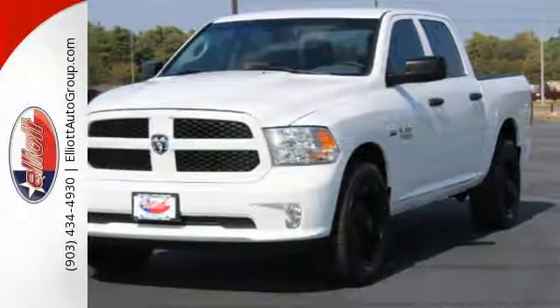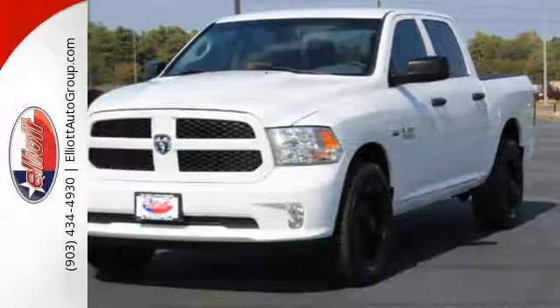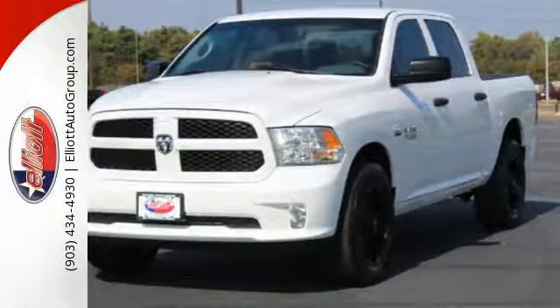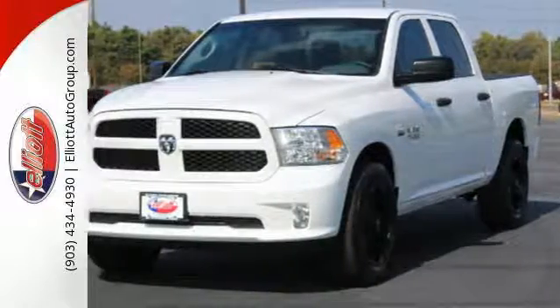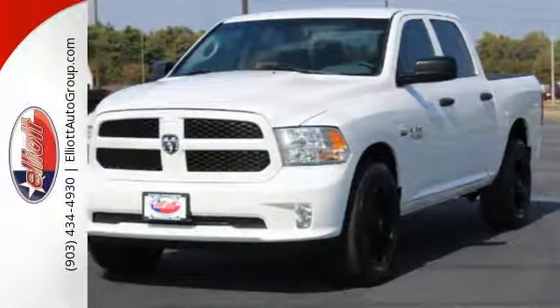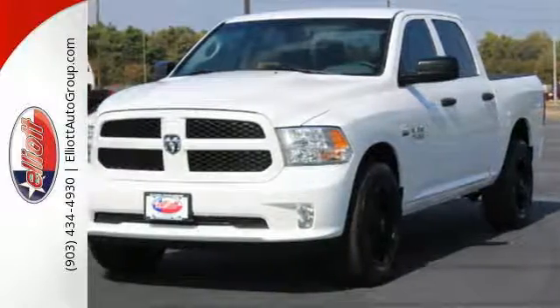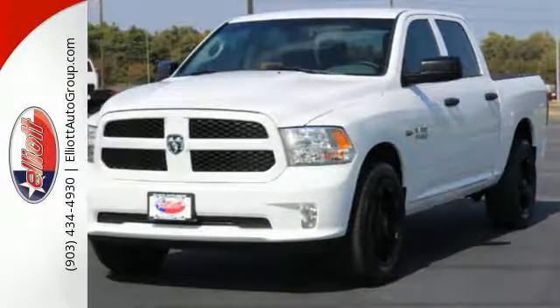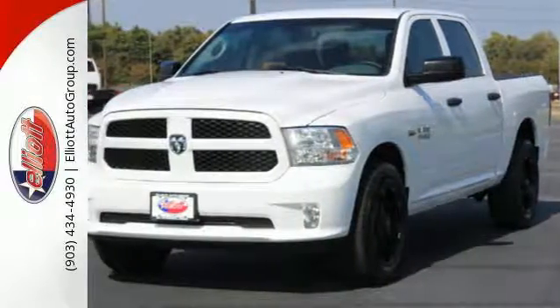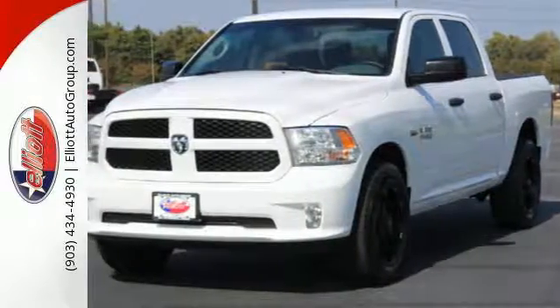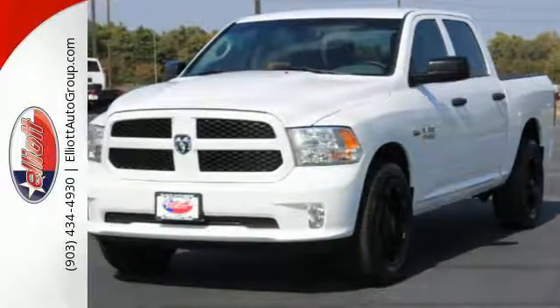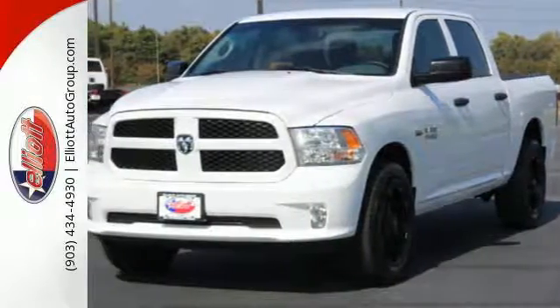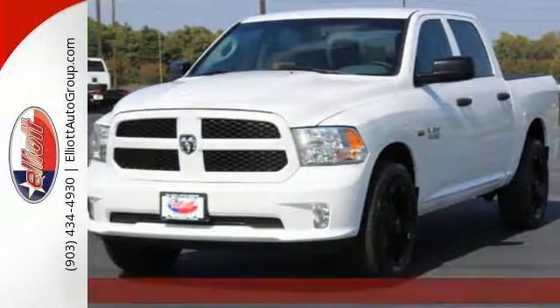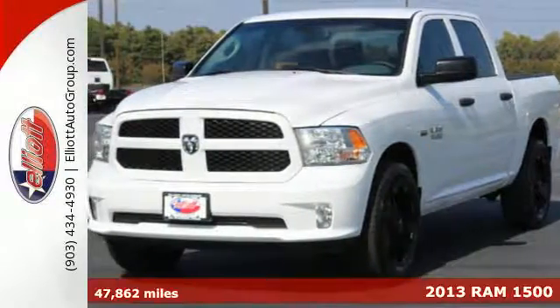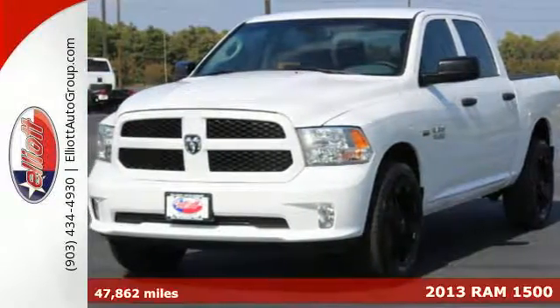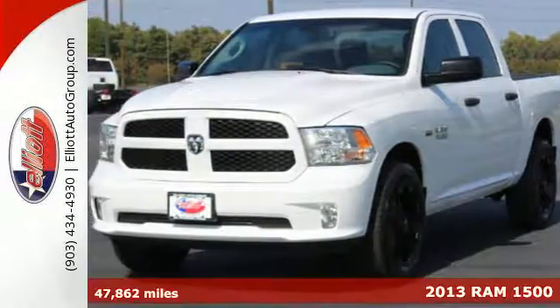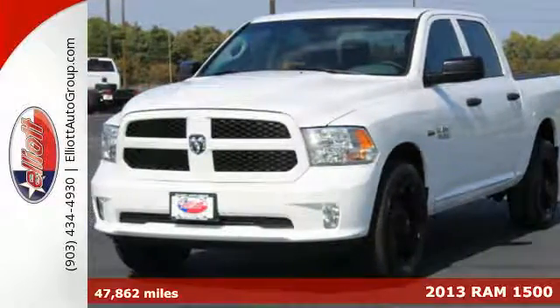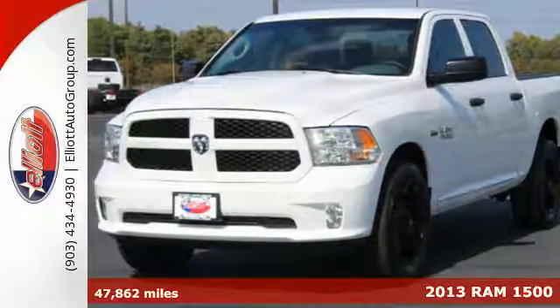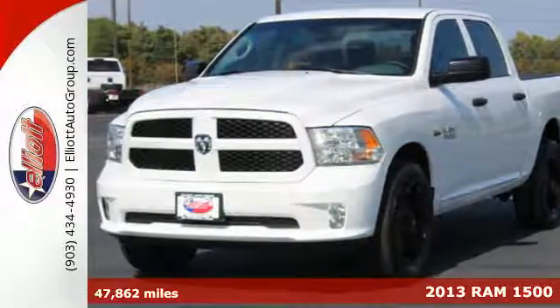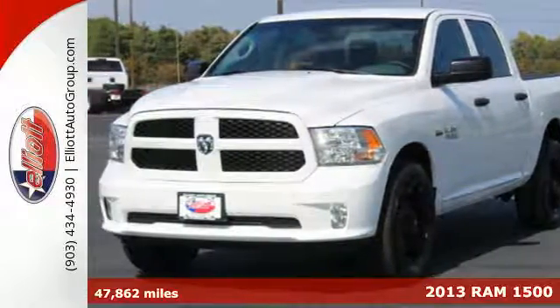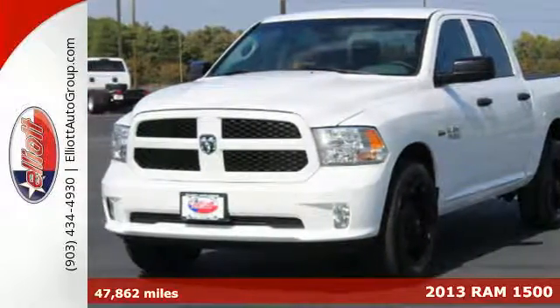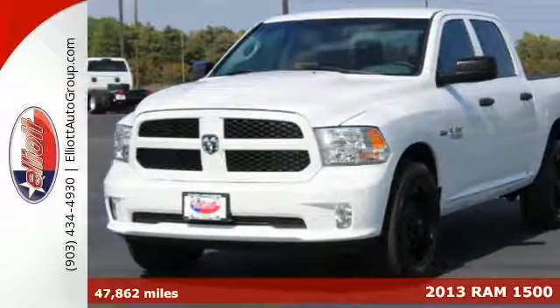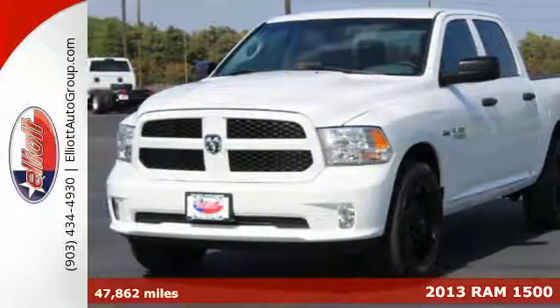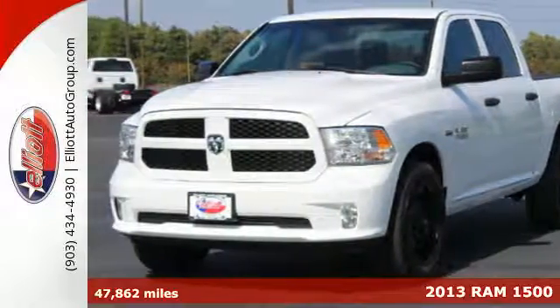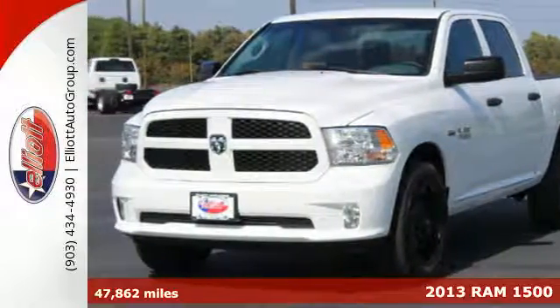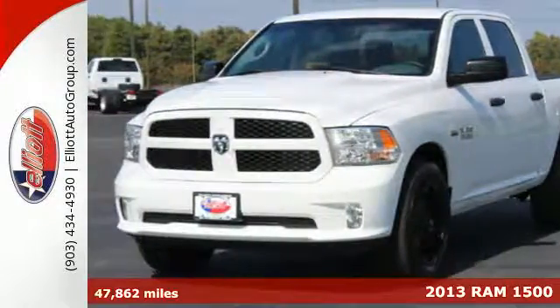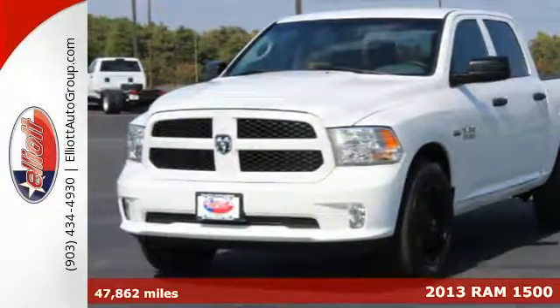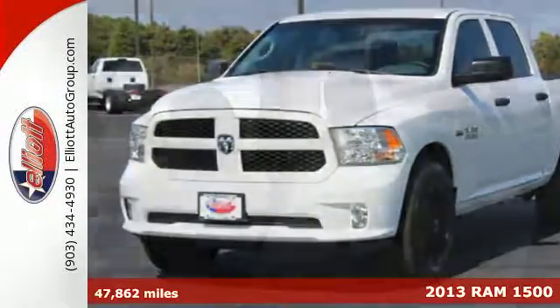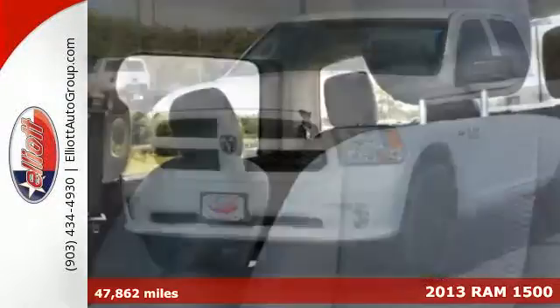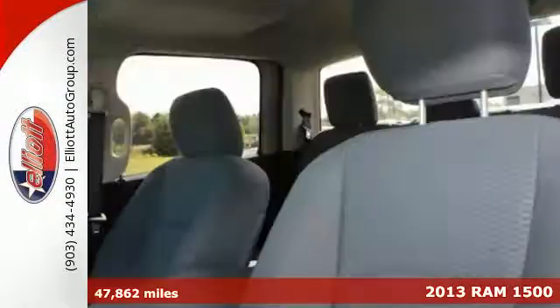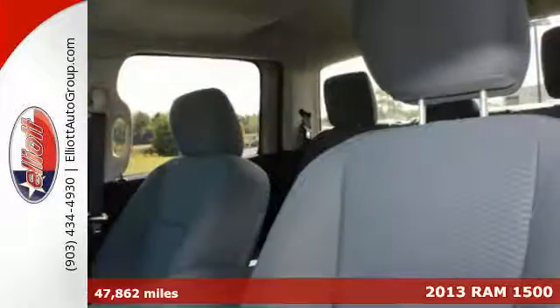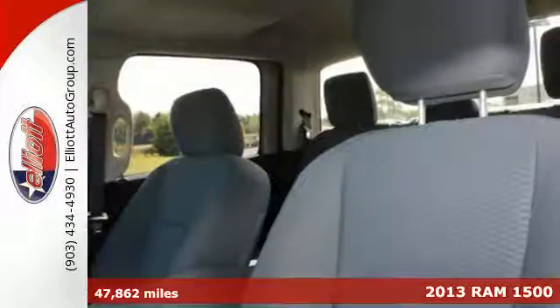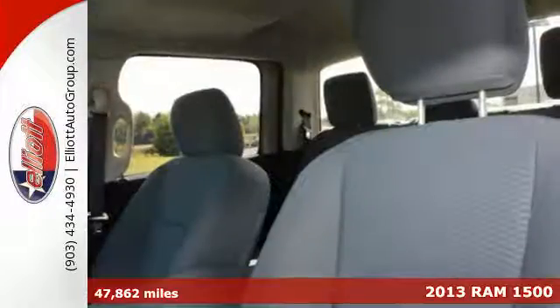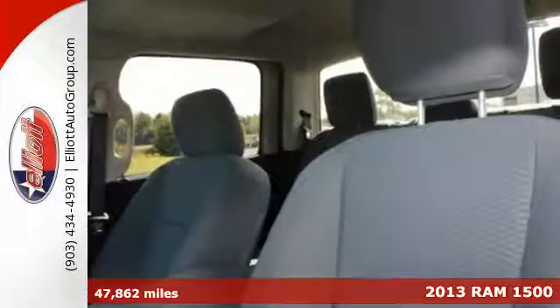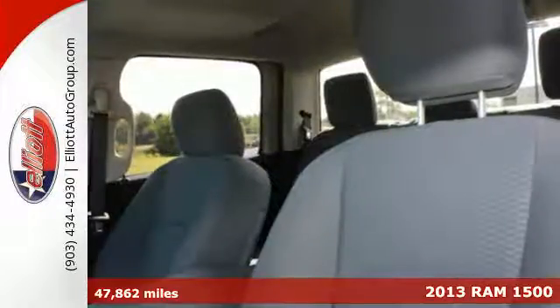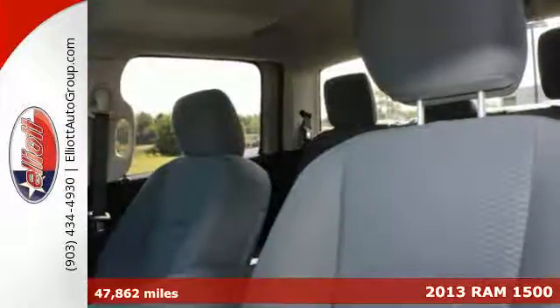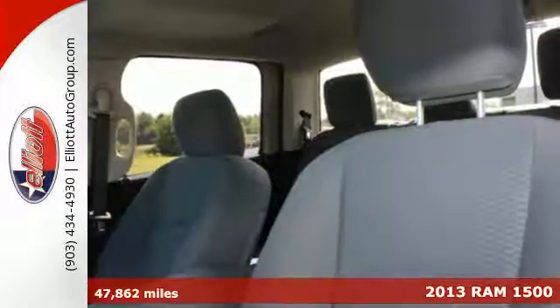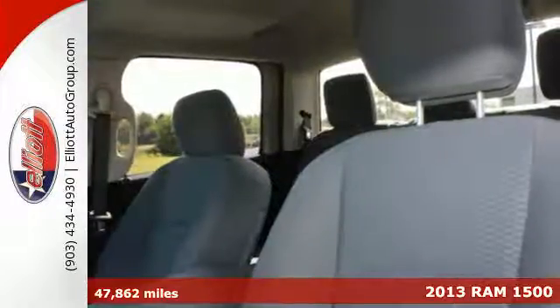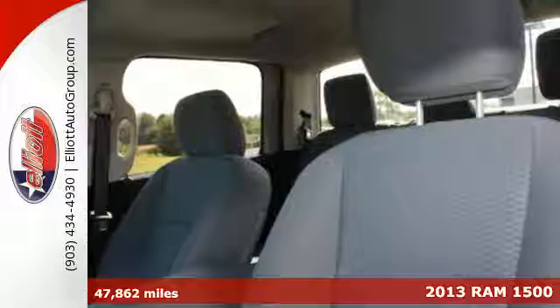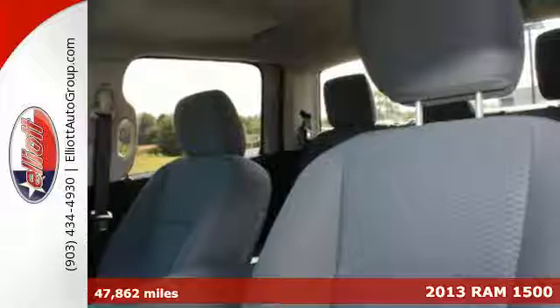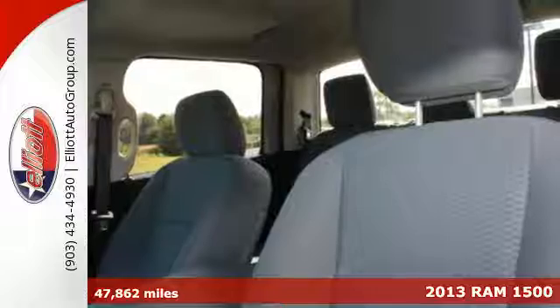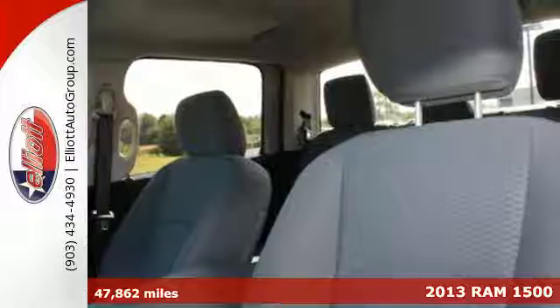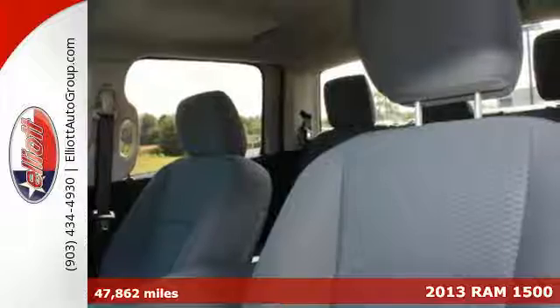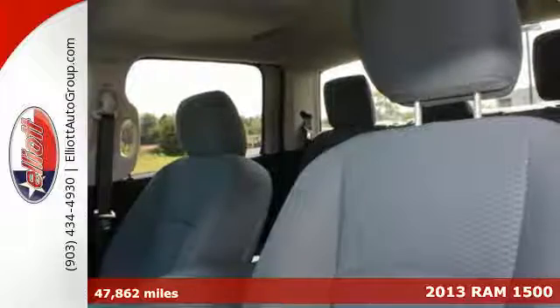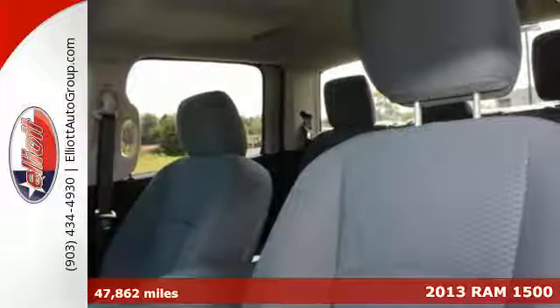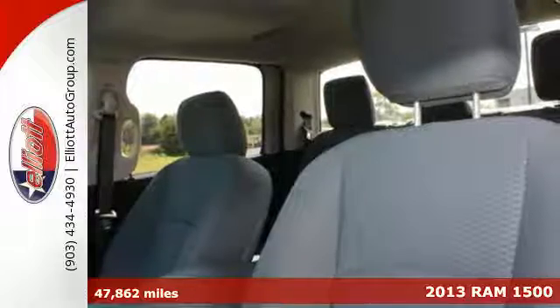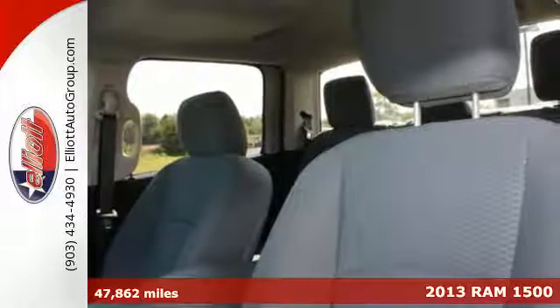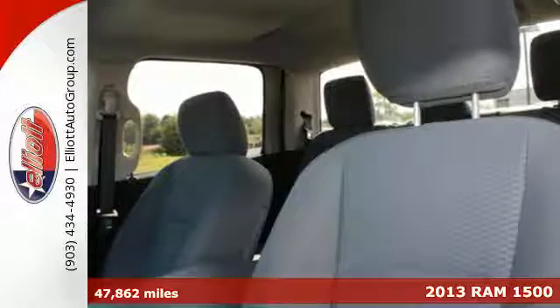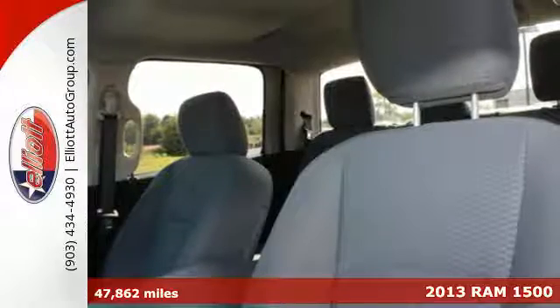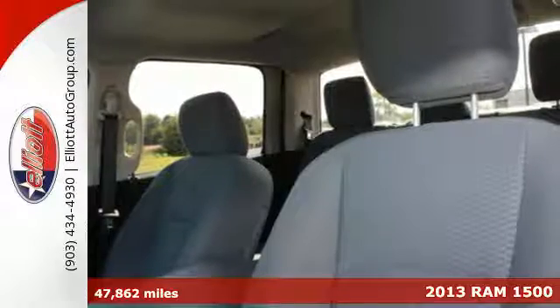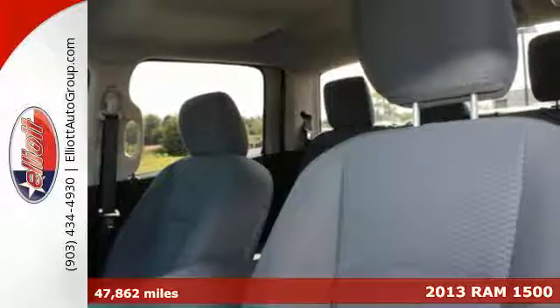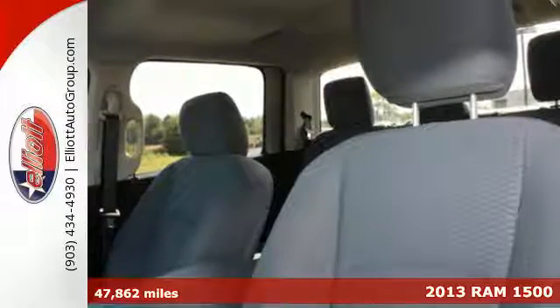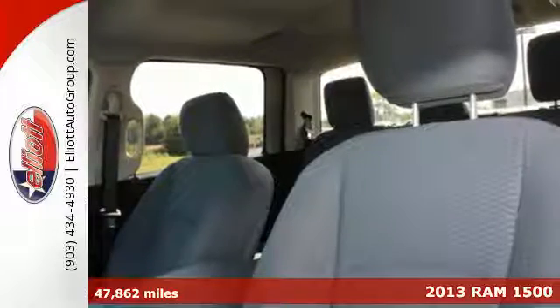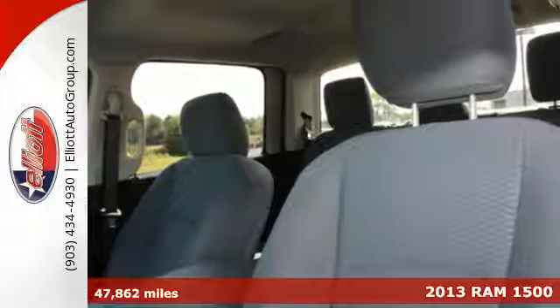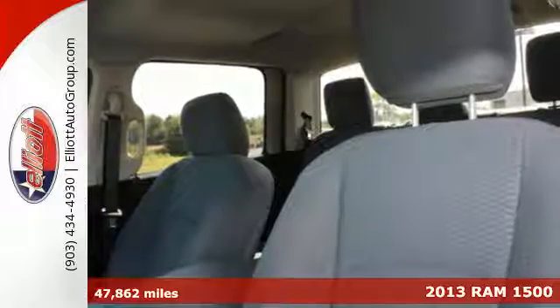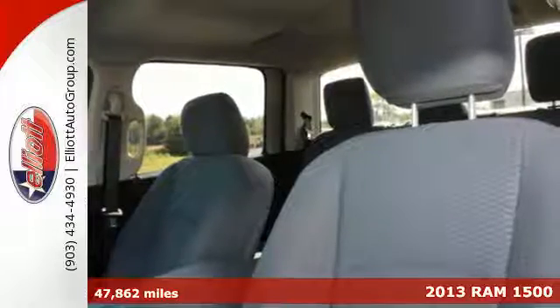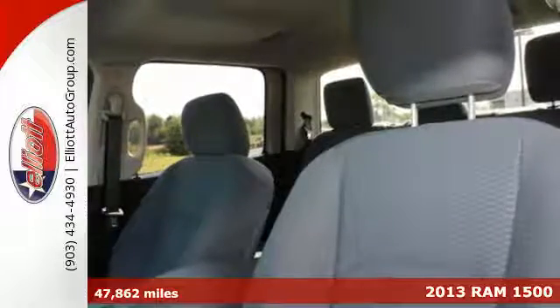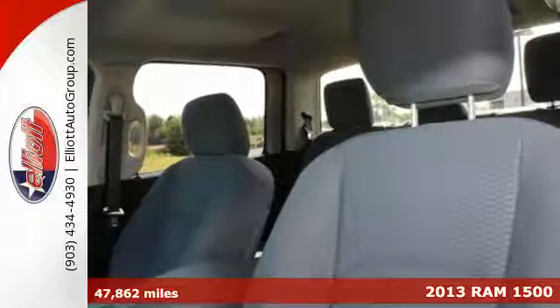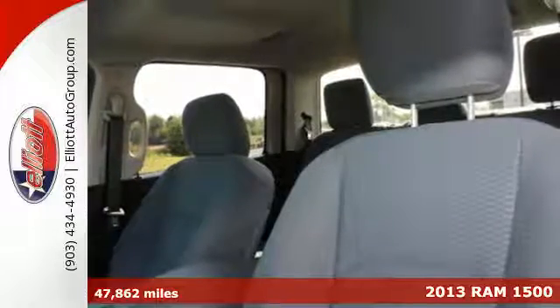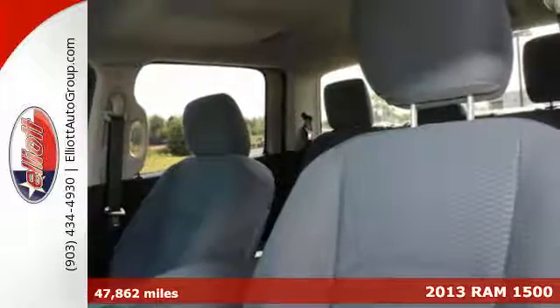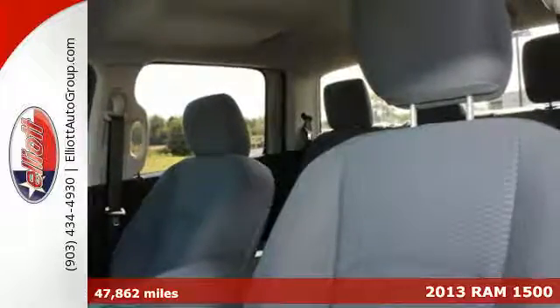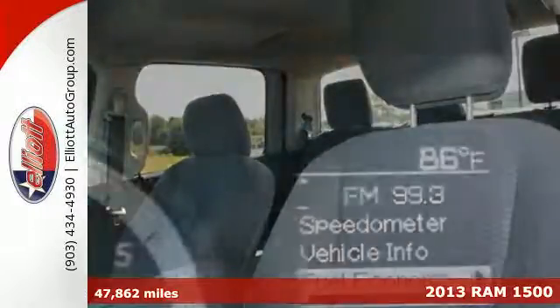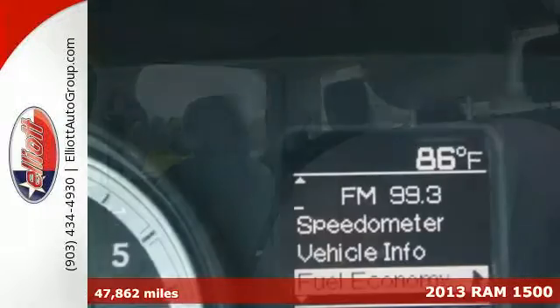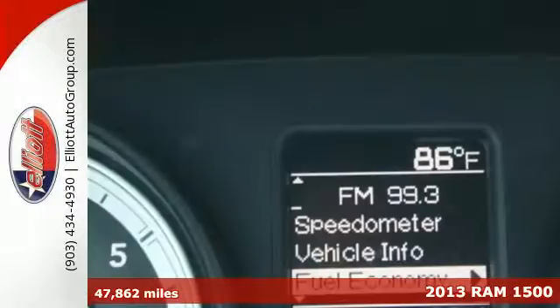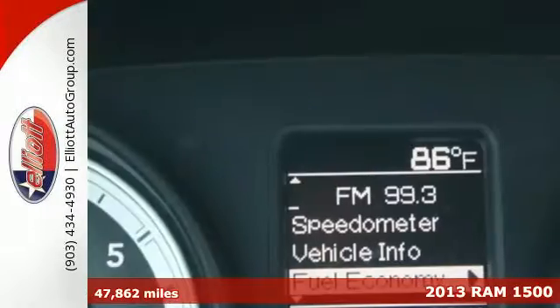It's a 2013 Ram 1500. Powerful, good-looking, and efficient, the 1500 is shifting the standard.